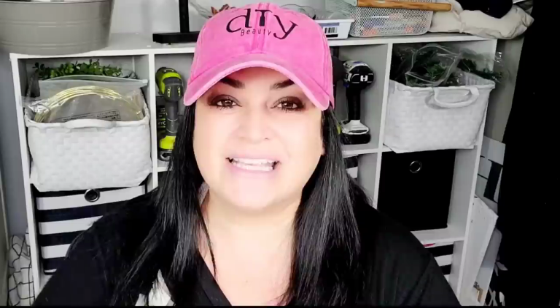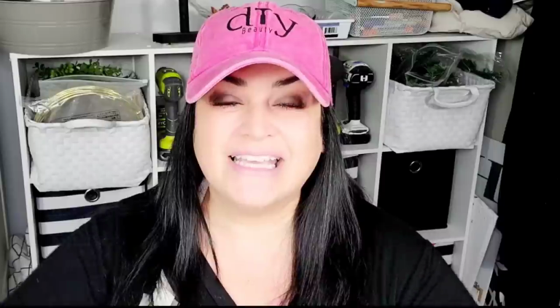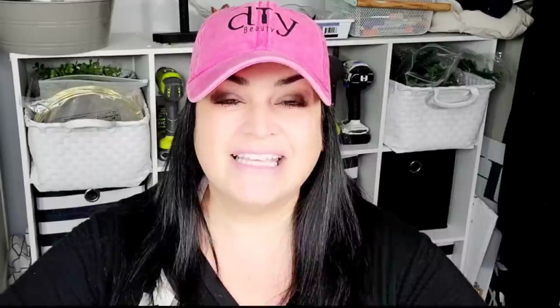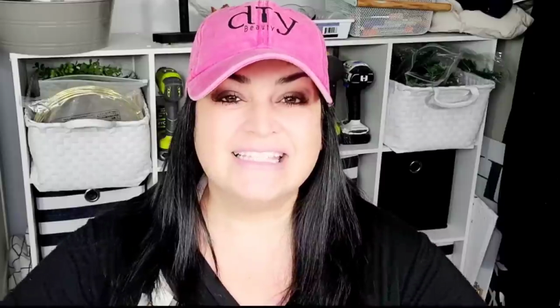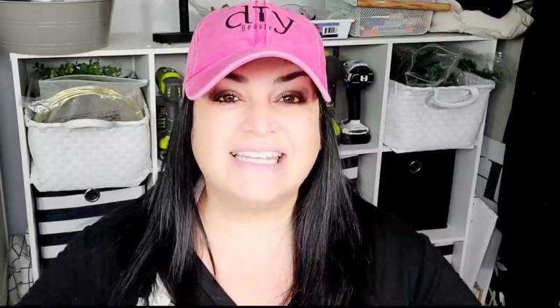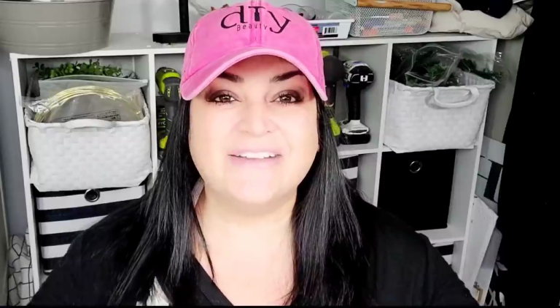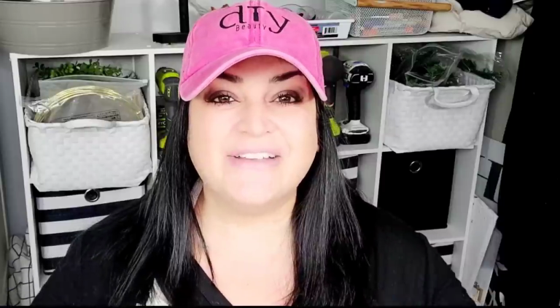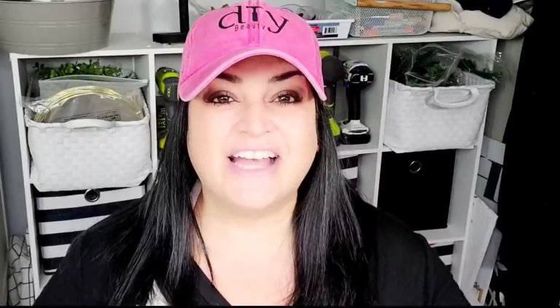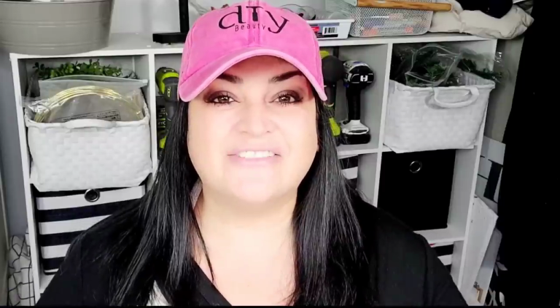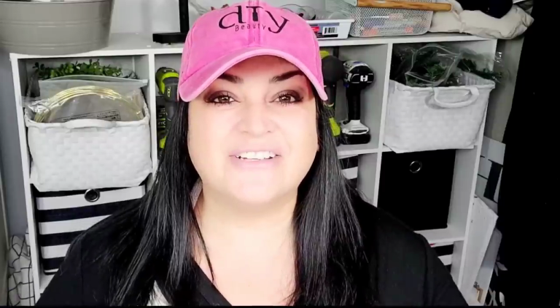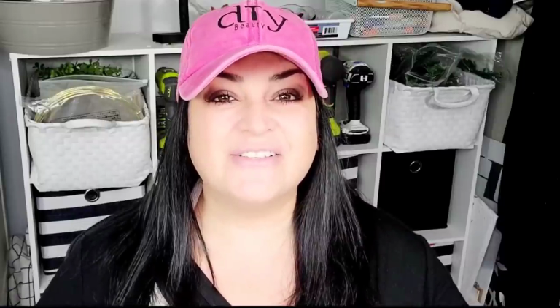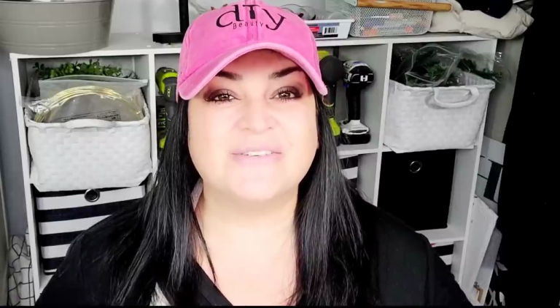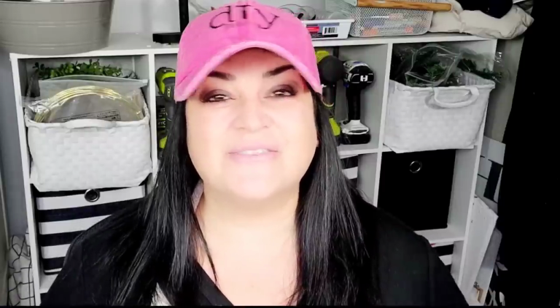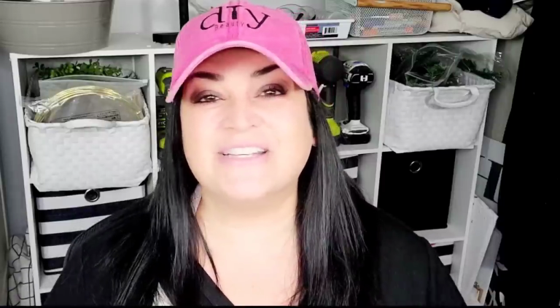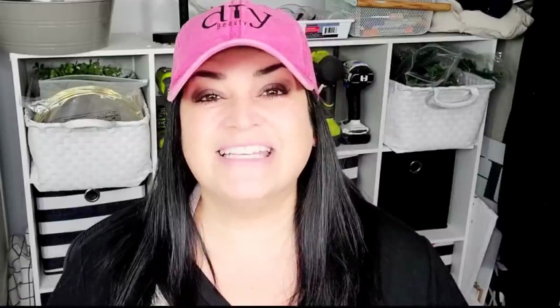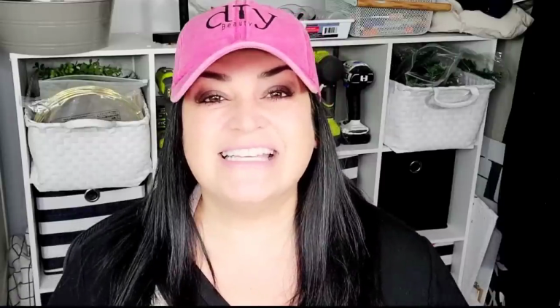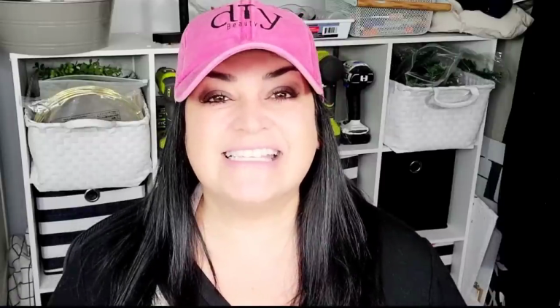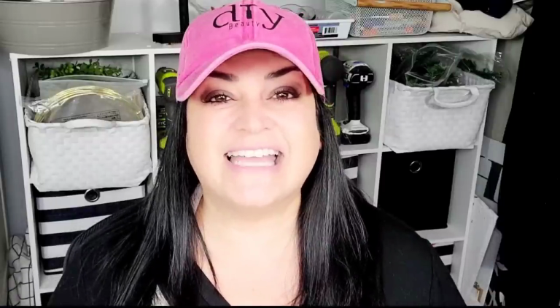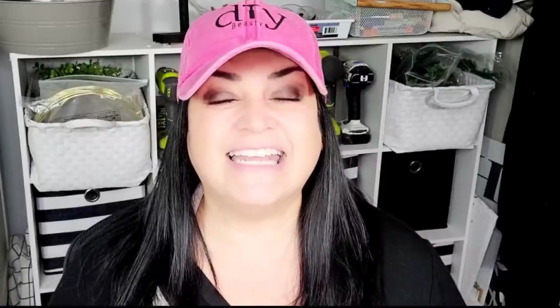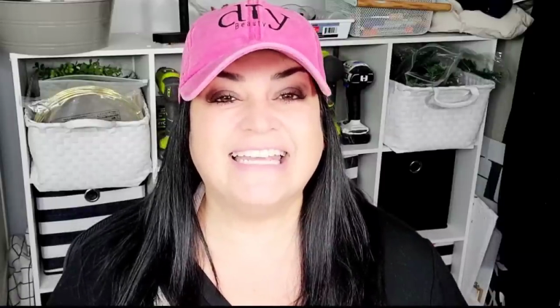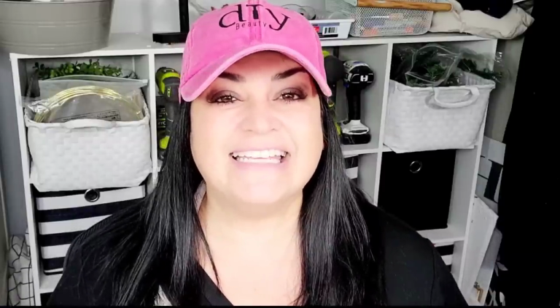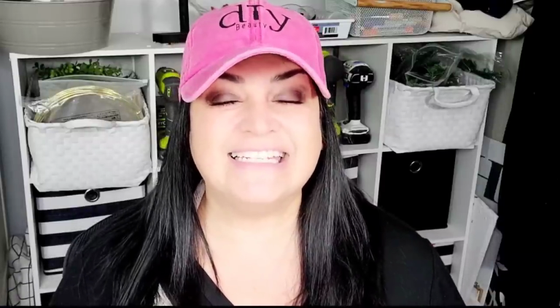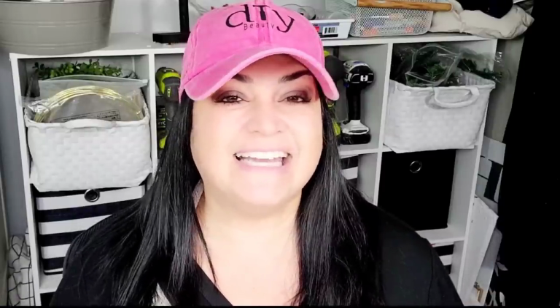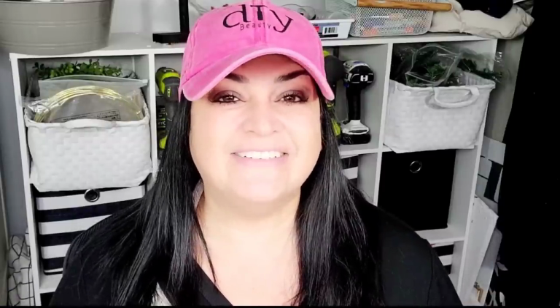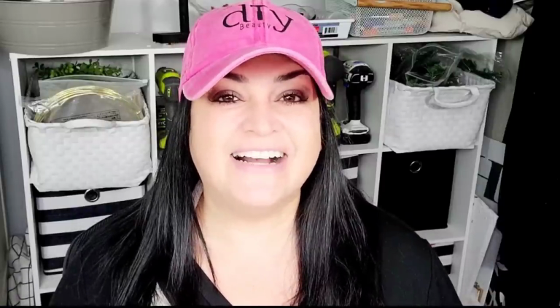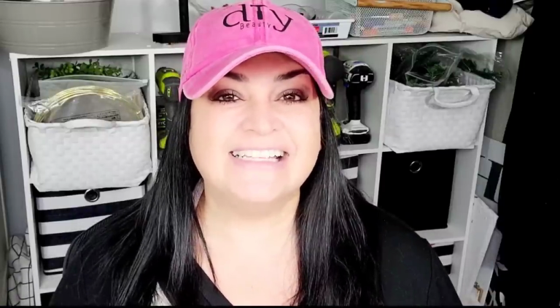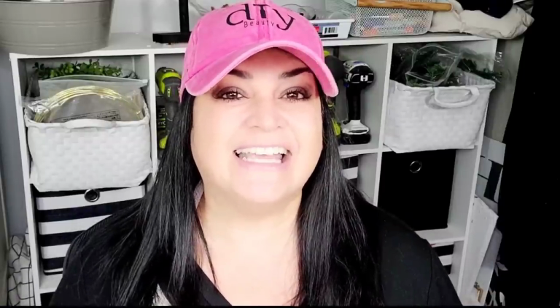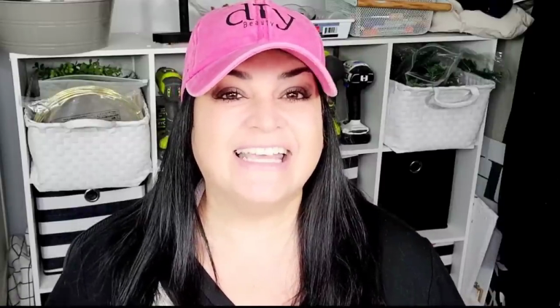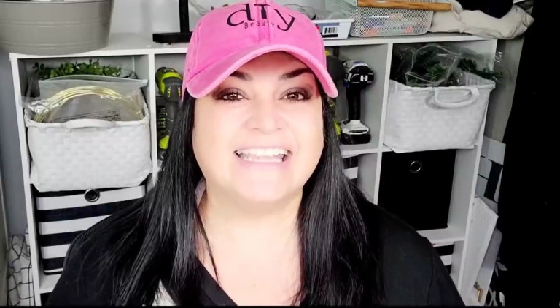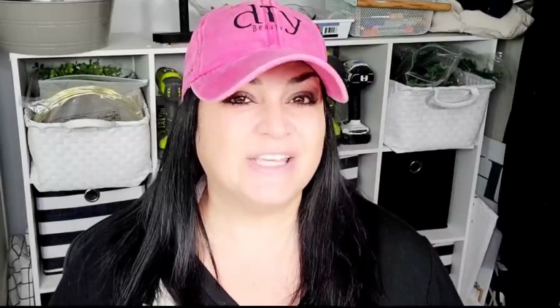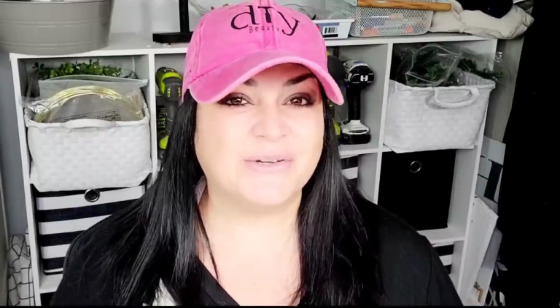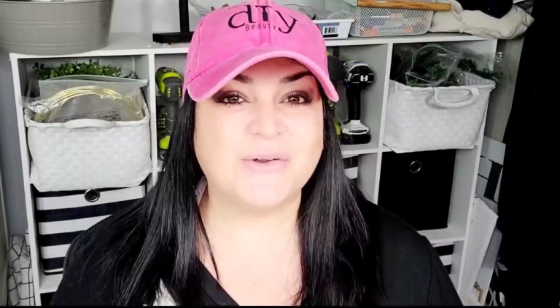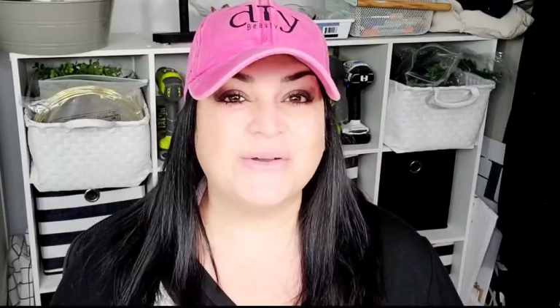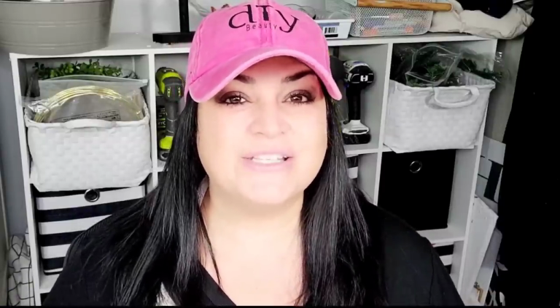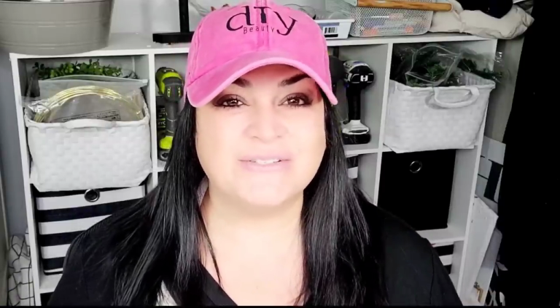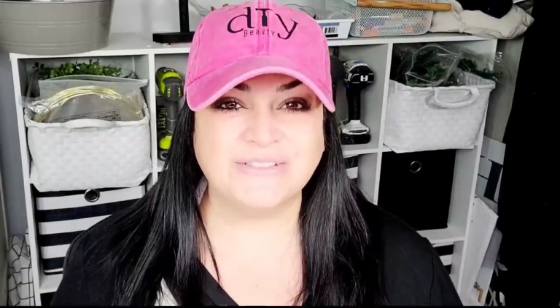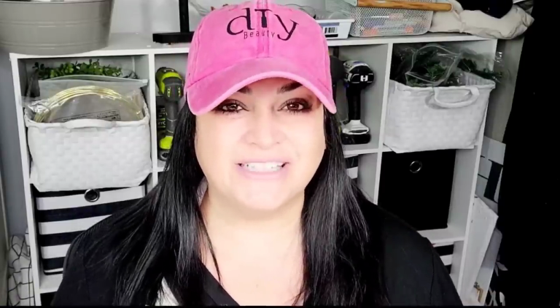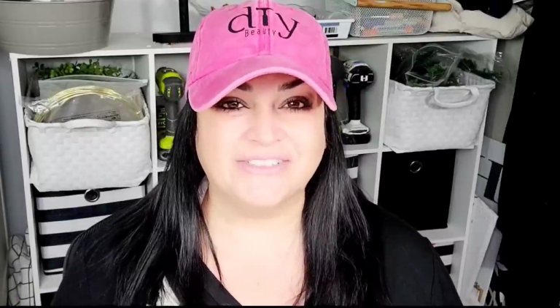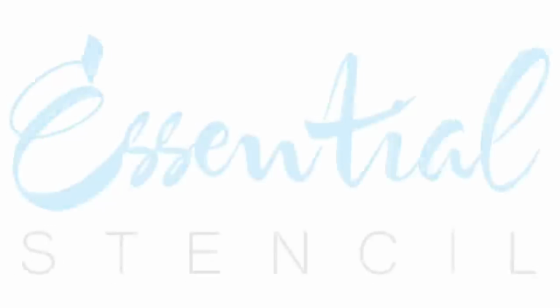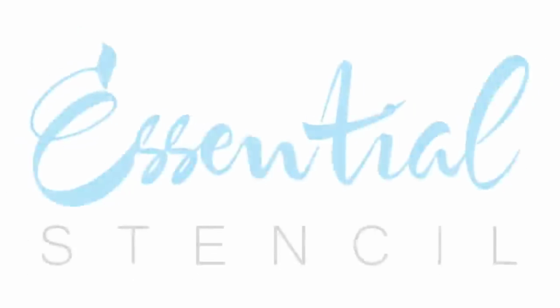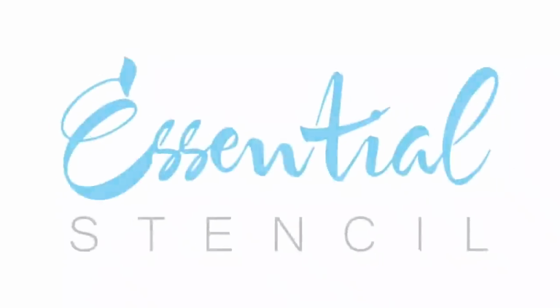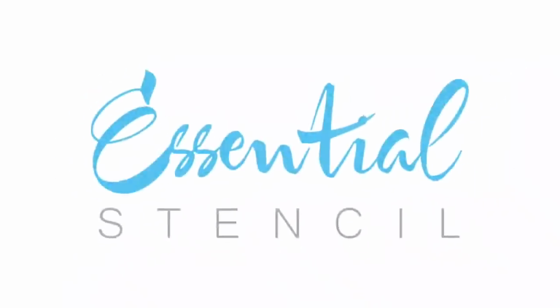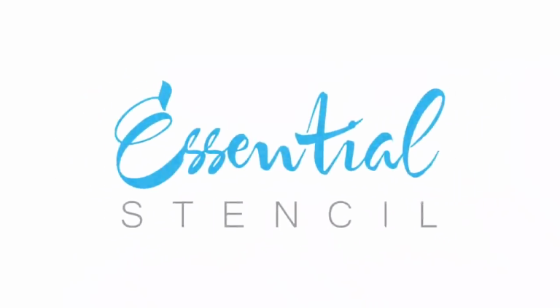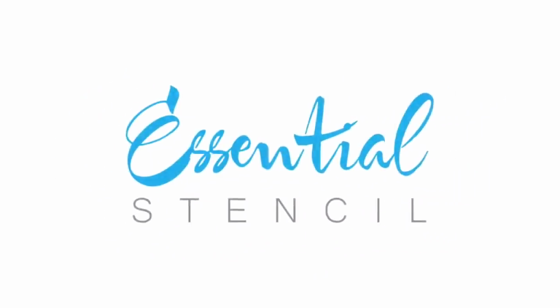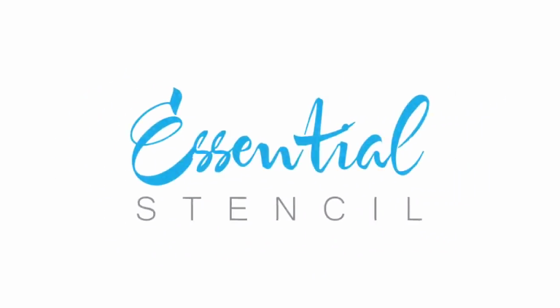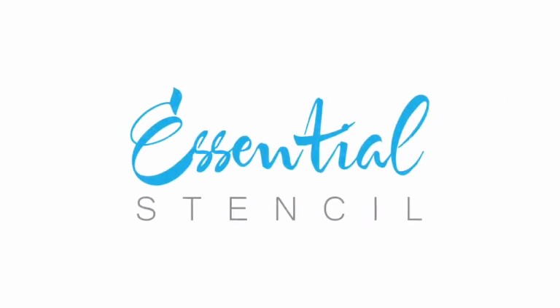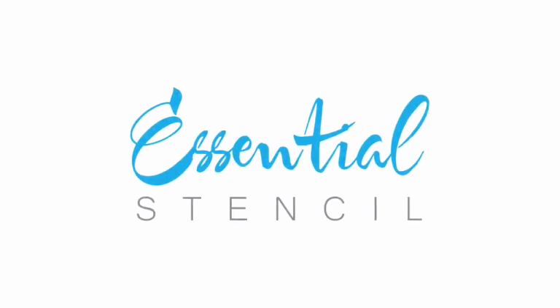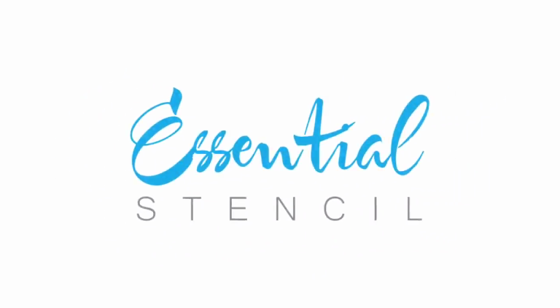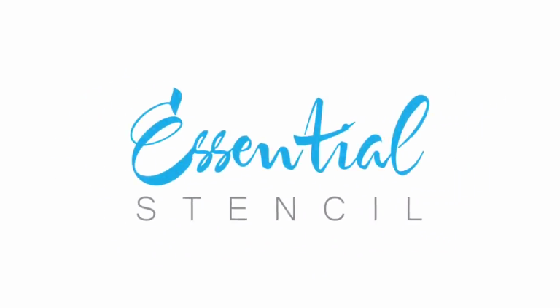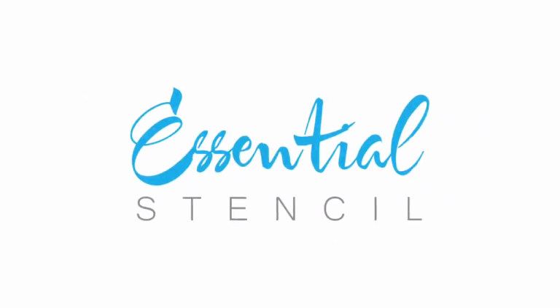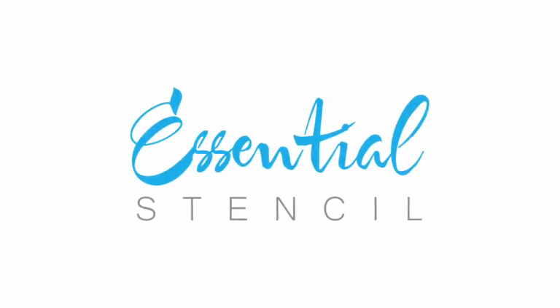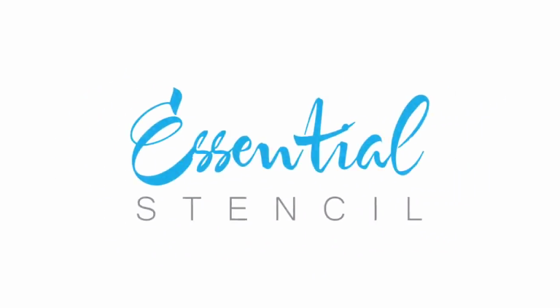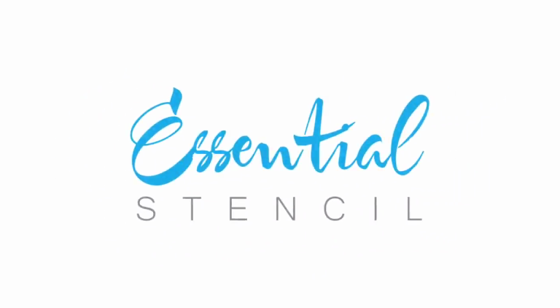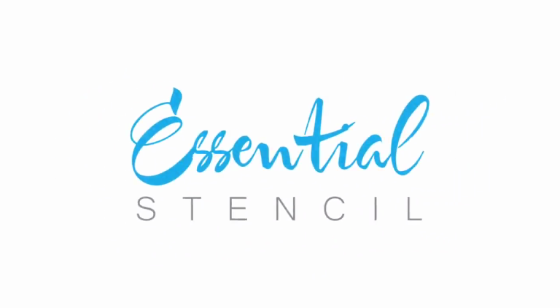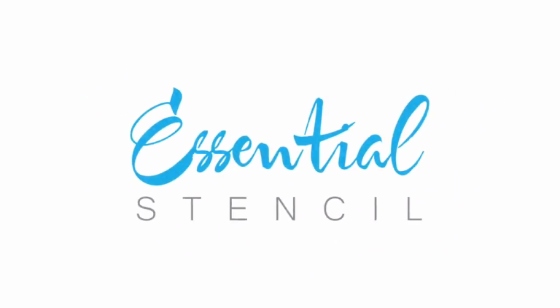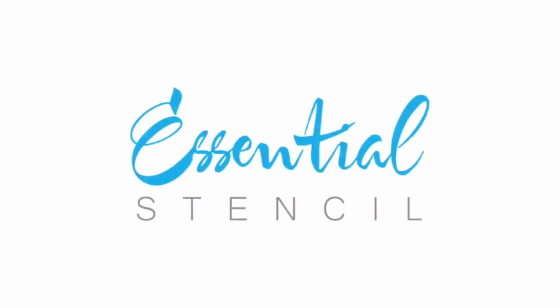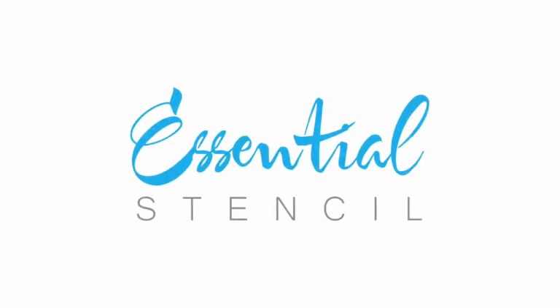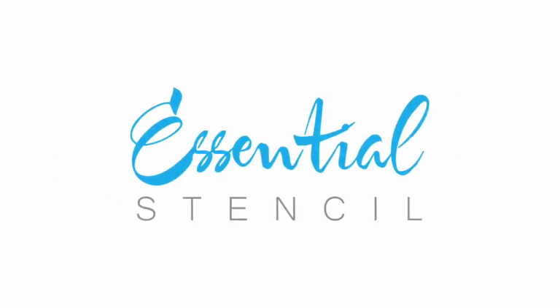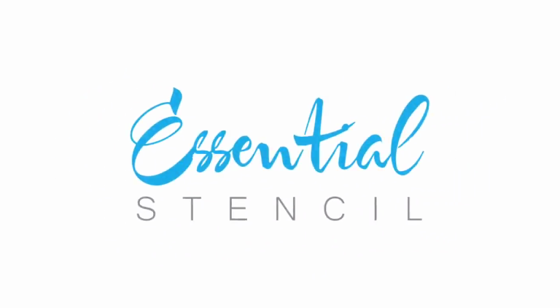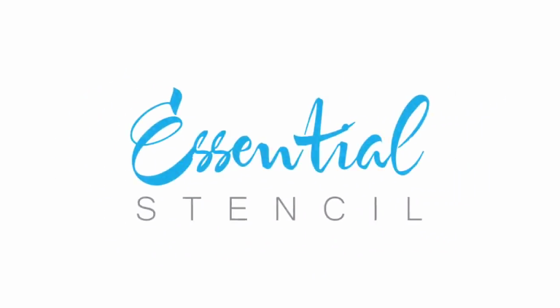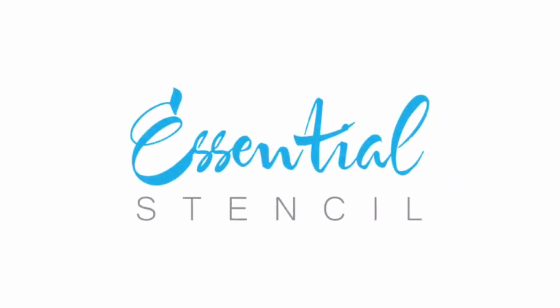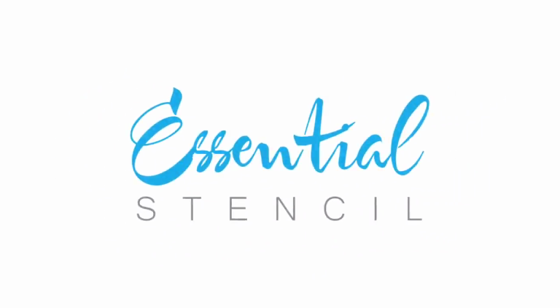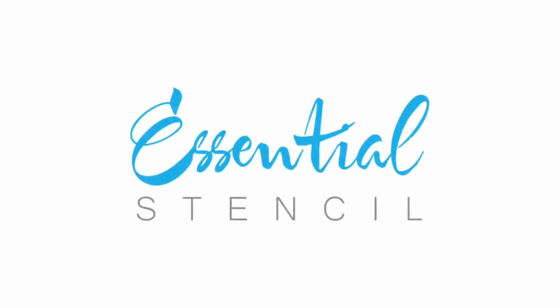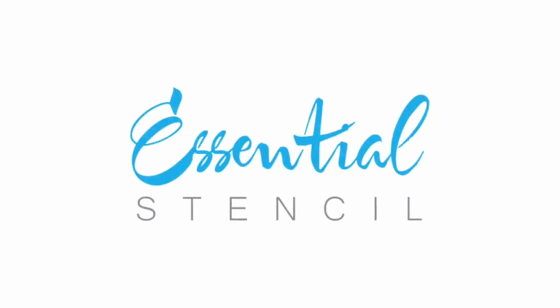Today we have some really exciting DIYs that you're going to love. I want to thank Essential Stencil for sponsoring today's video.